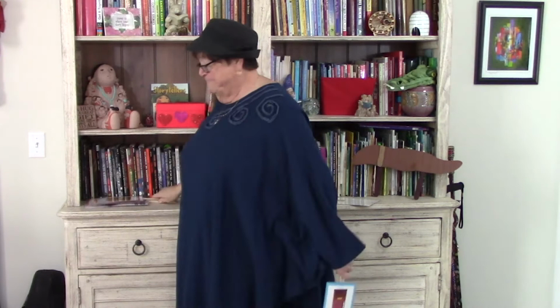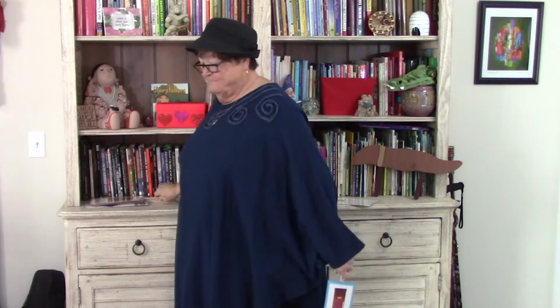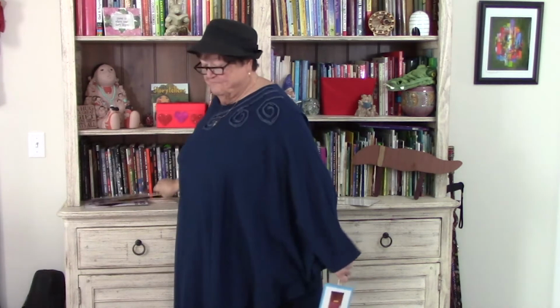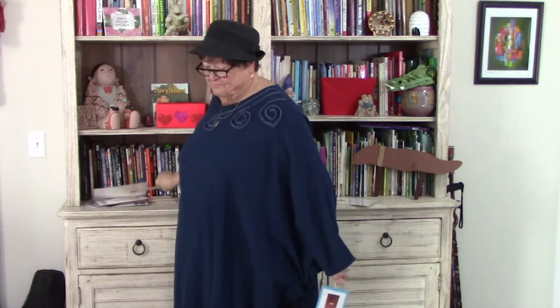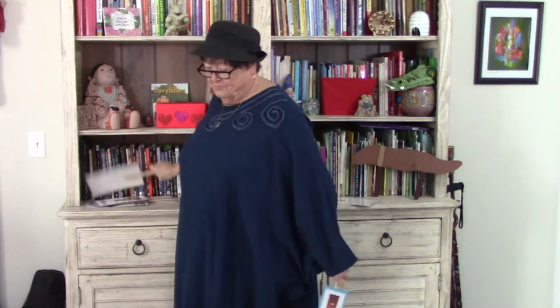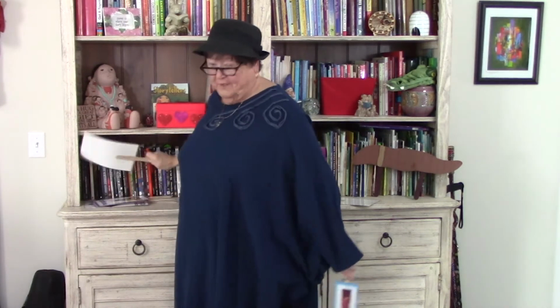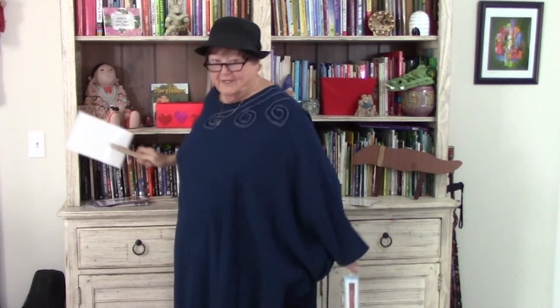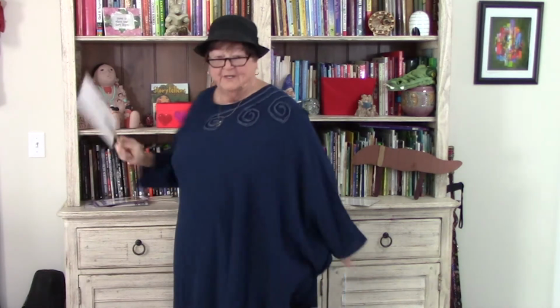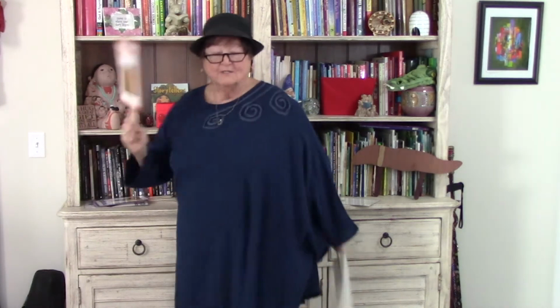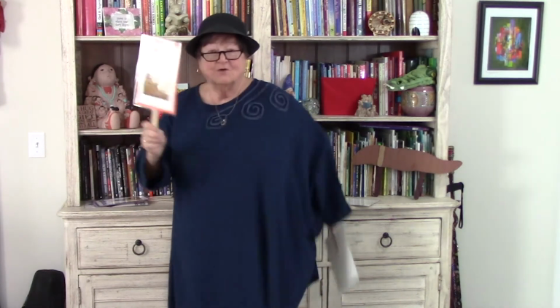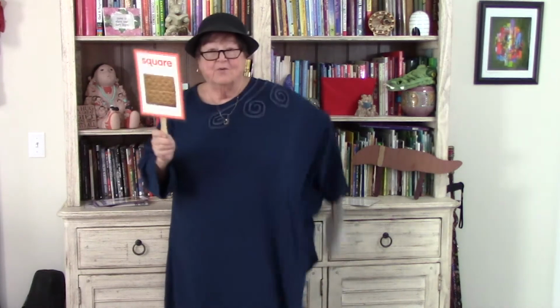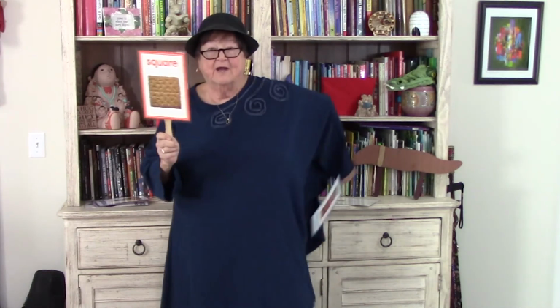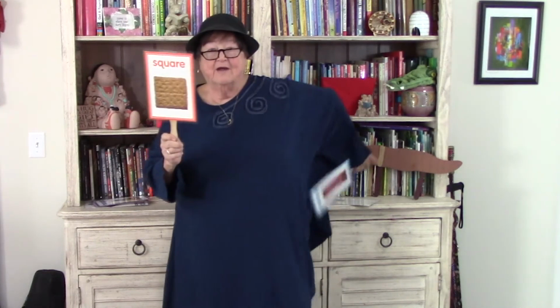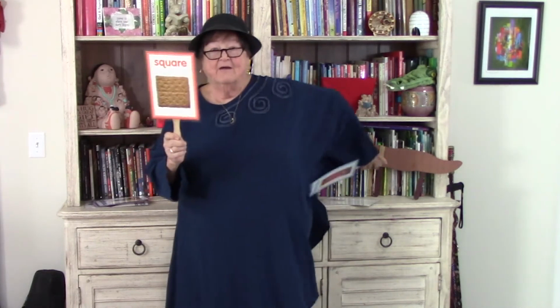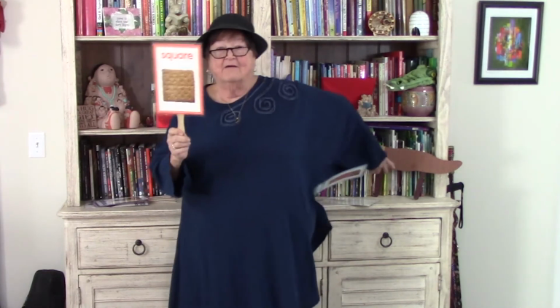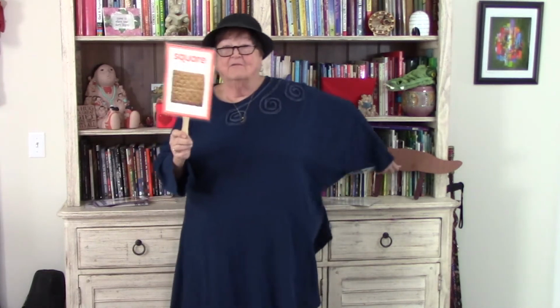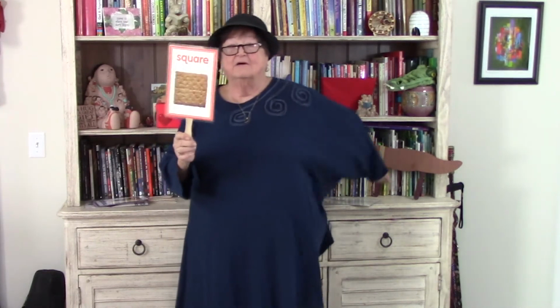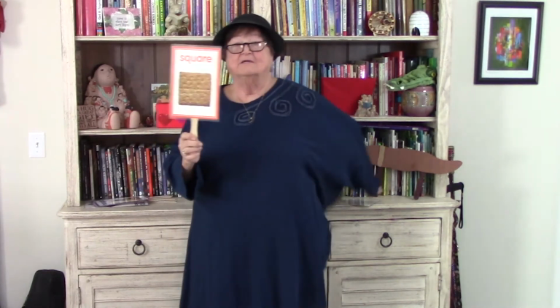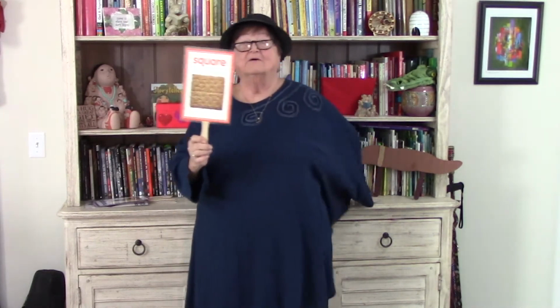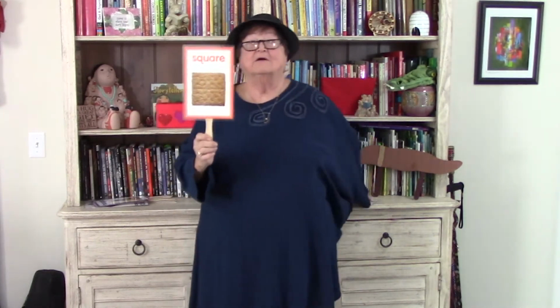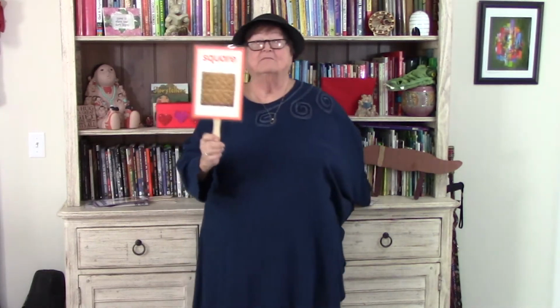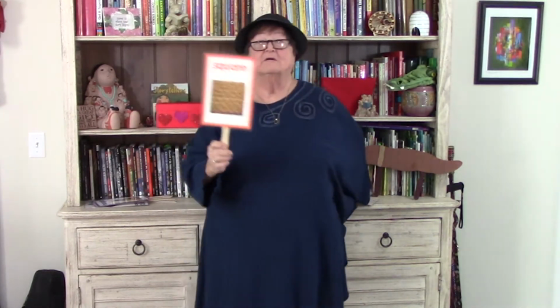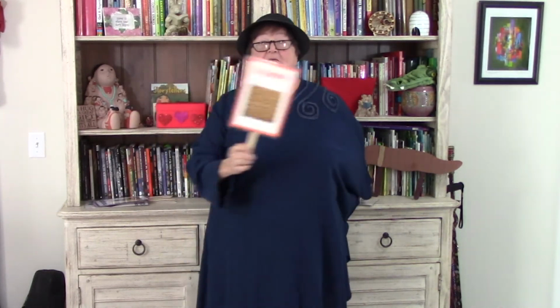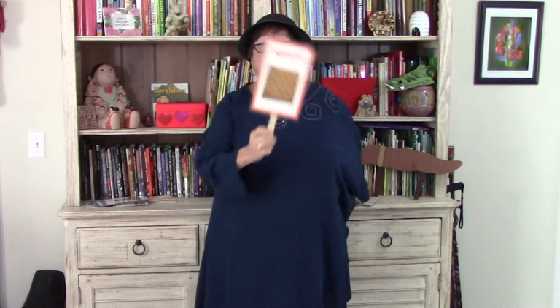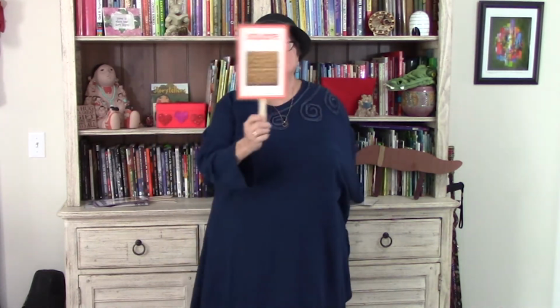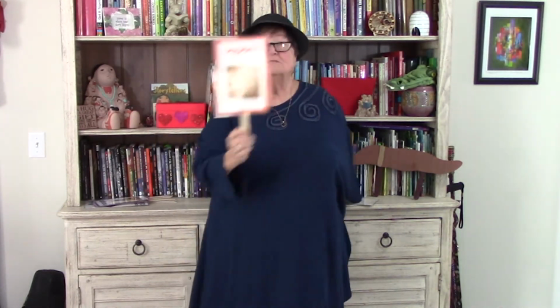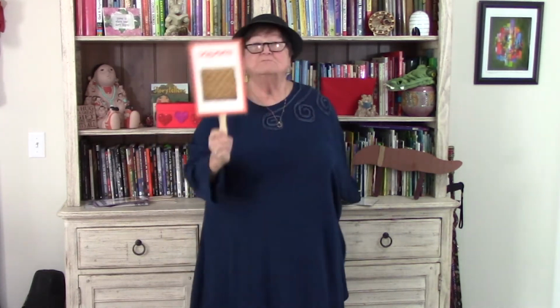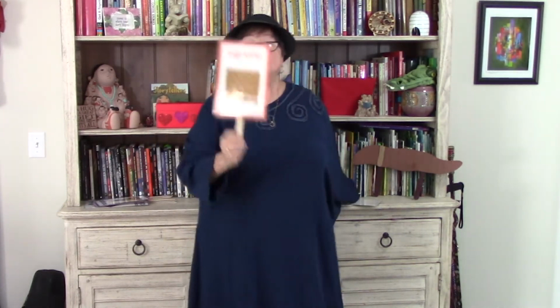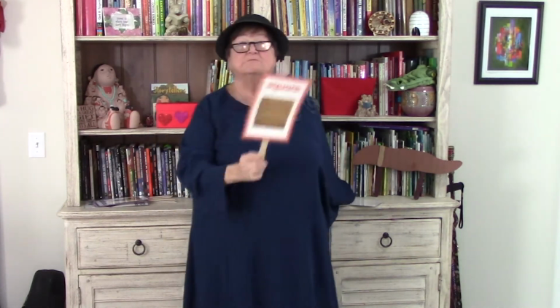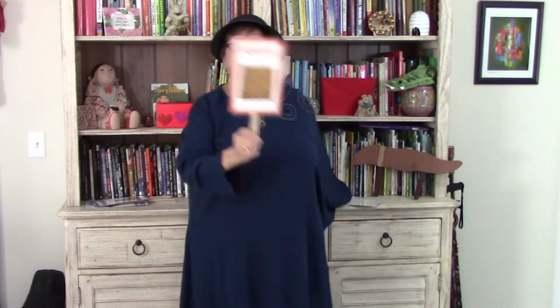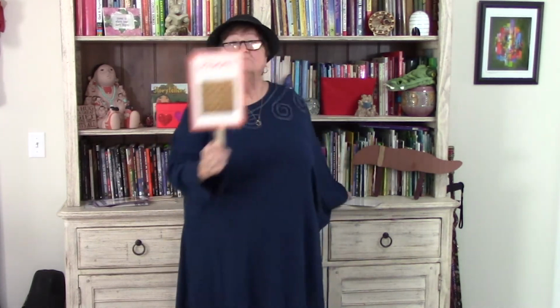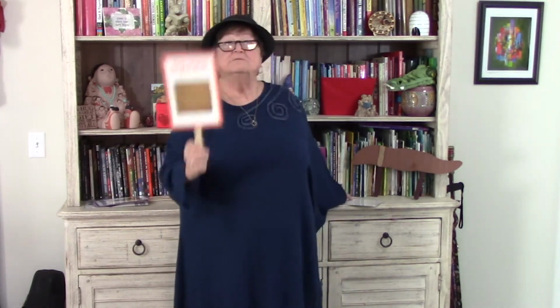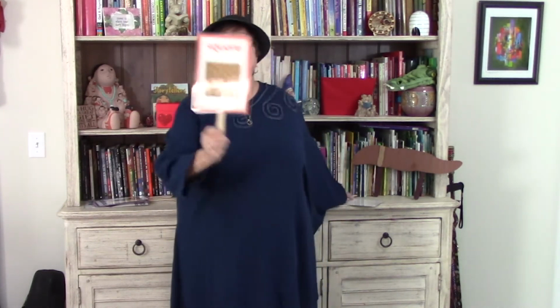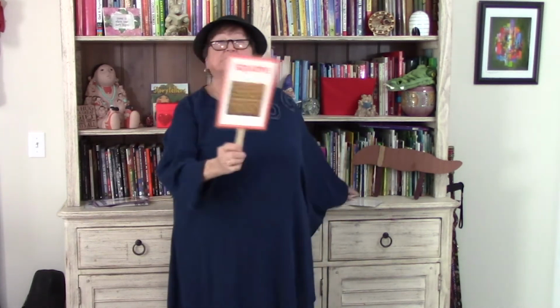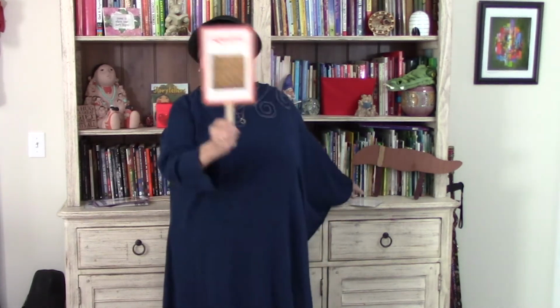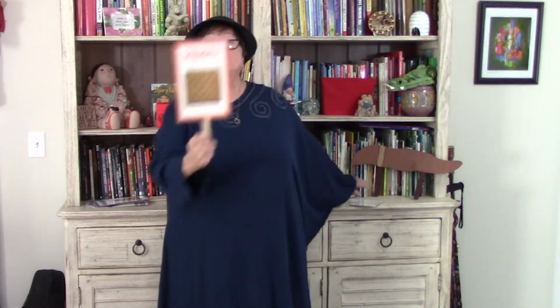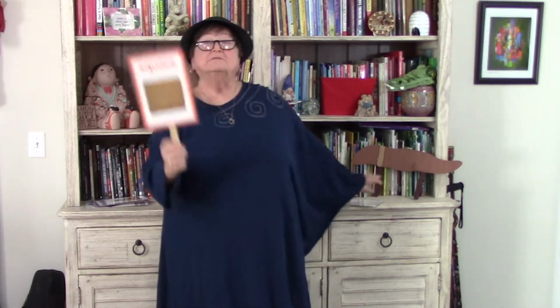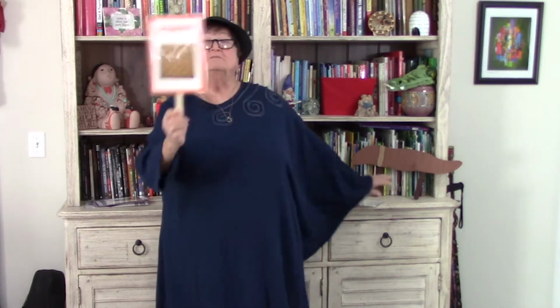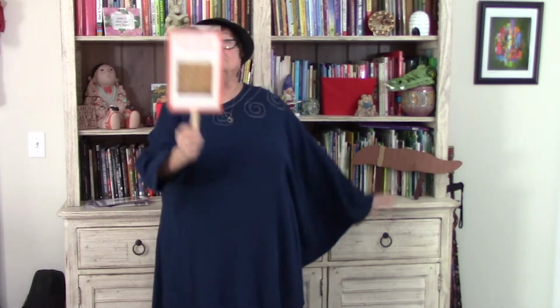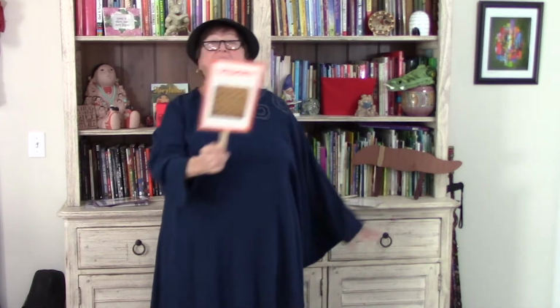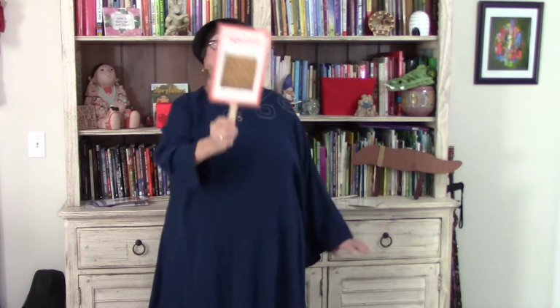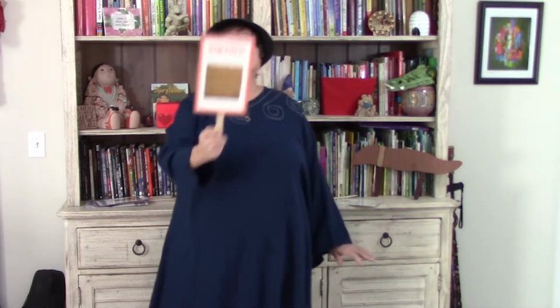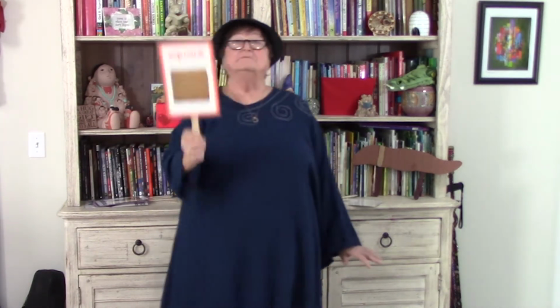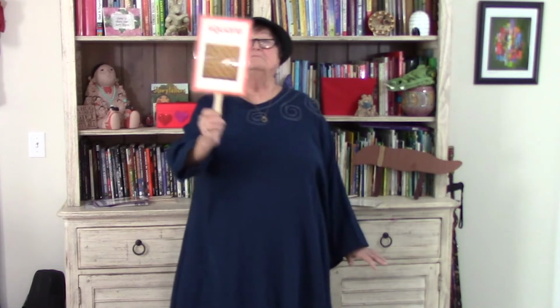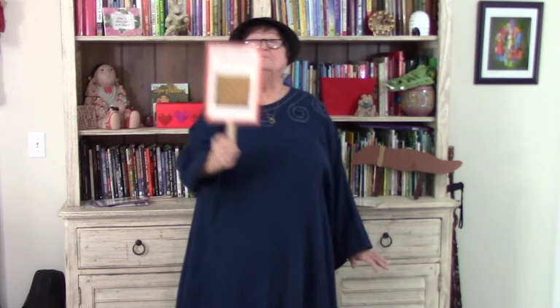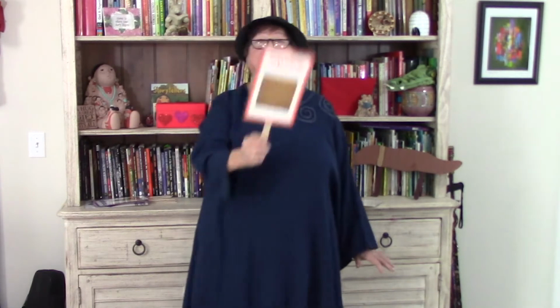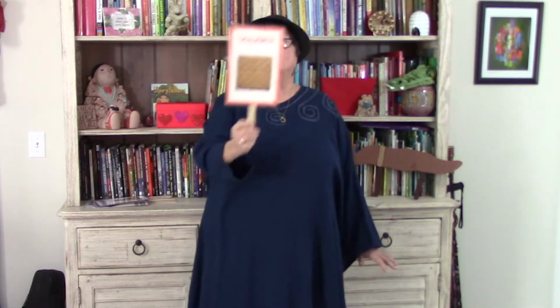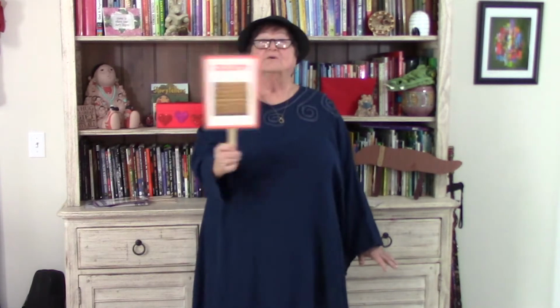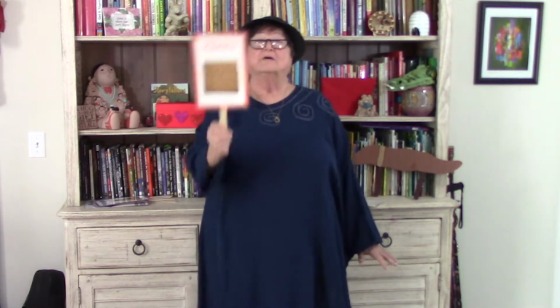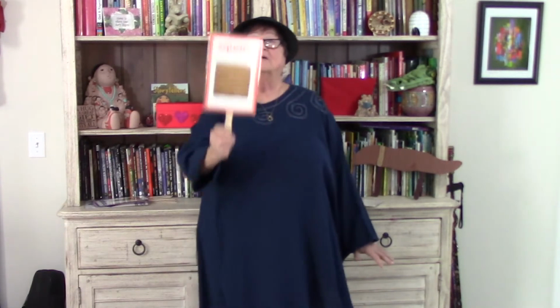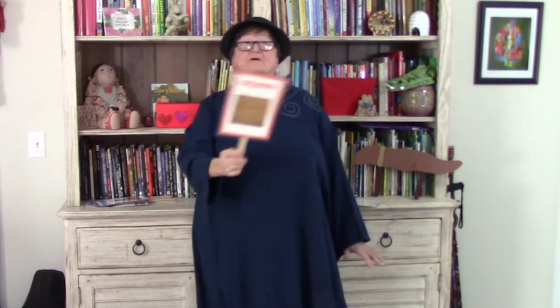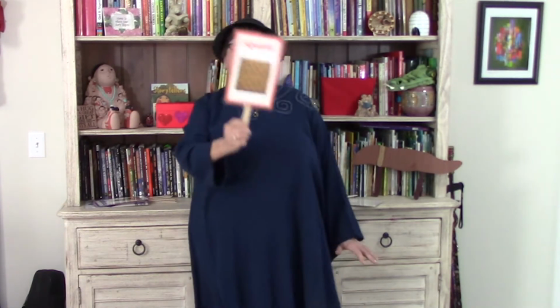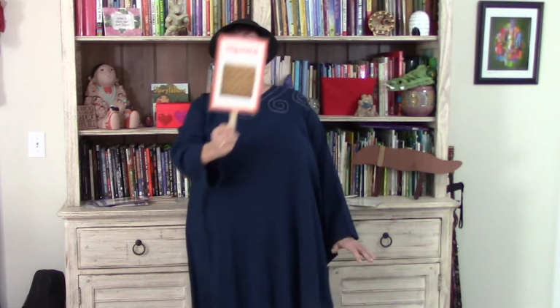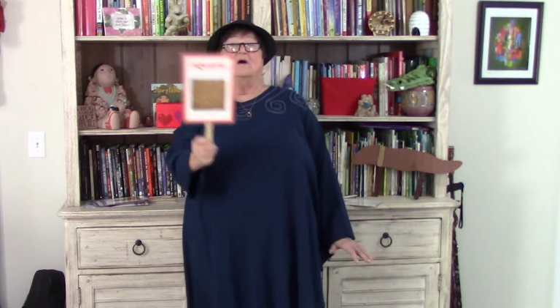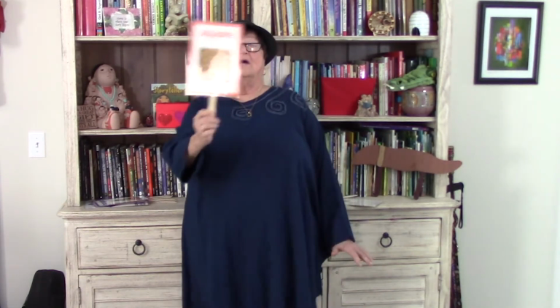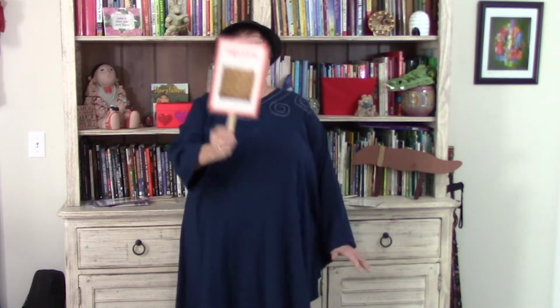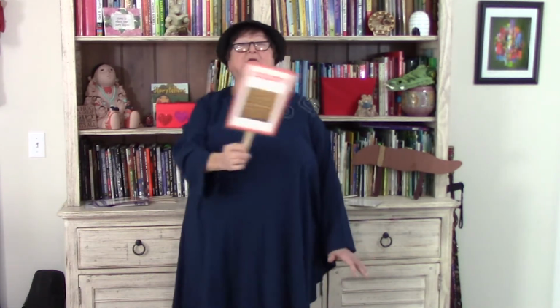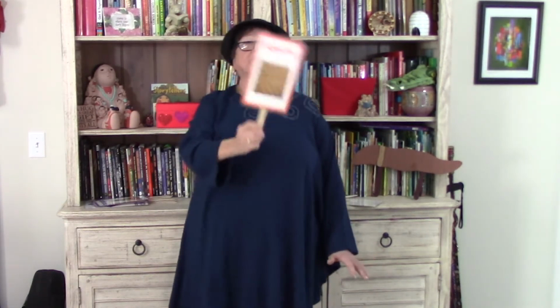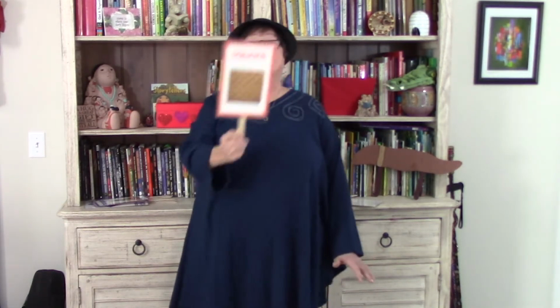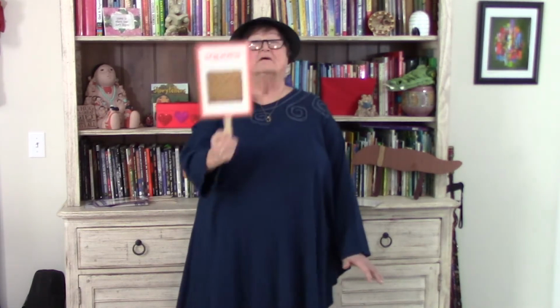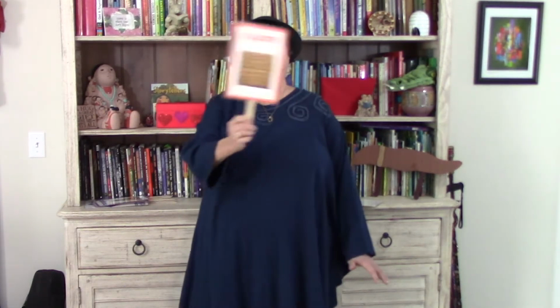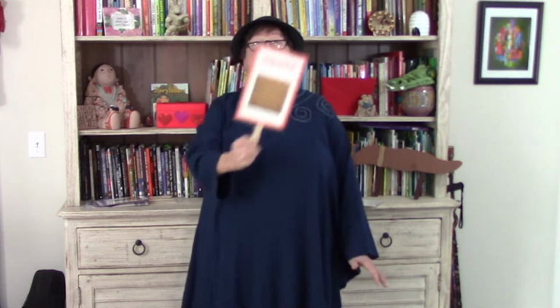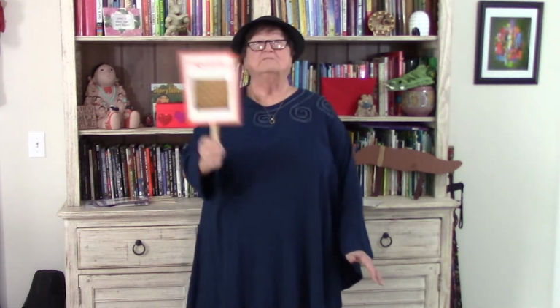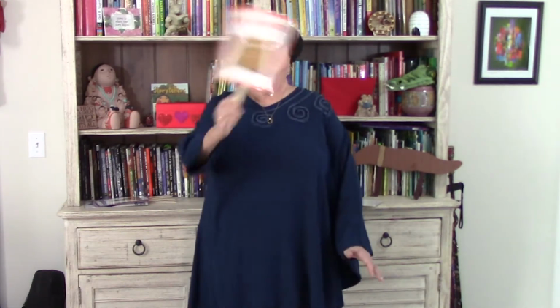Square, square, buzz like a bee. Square, square, hide behind me.